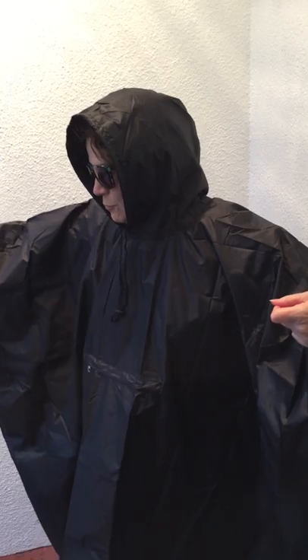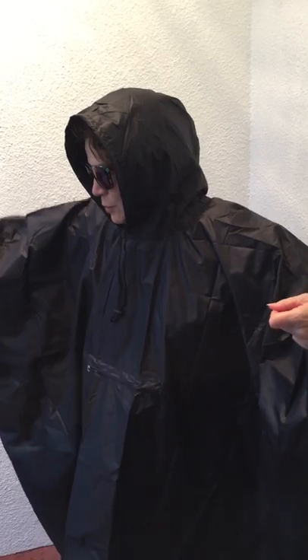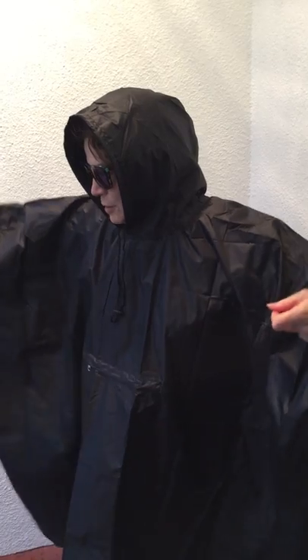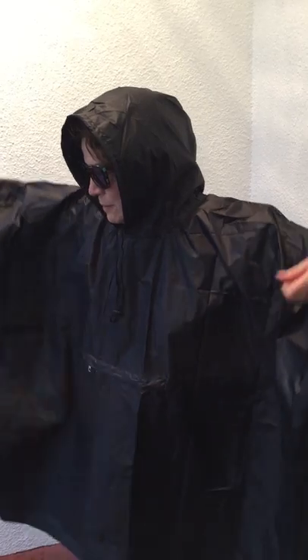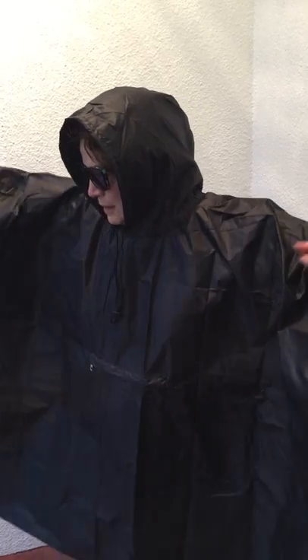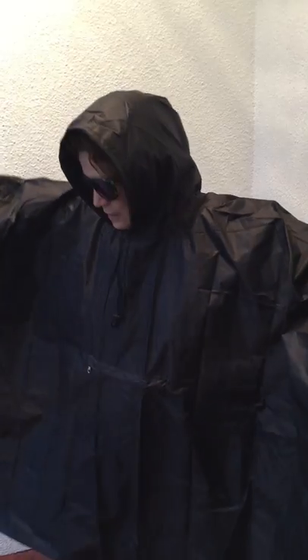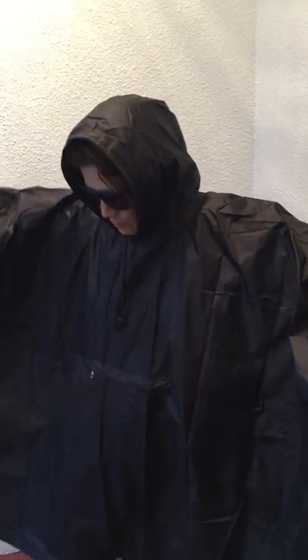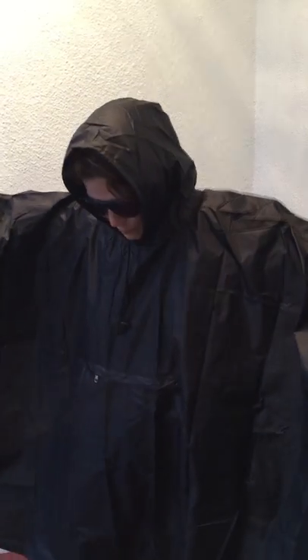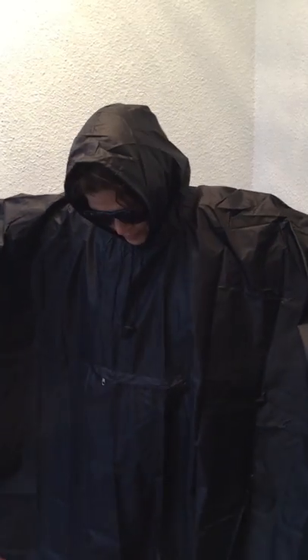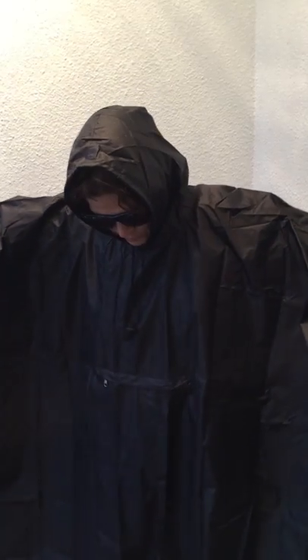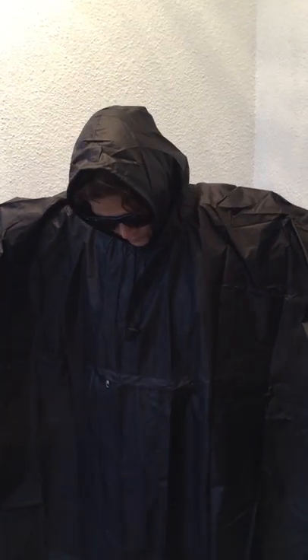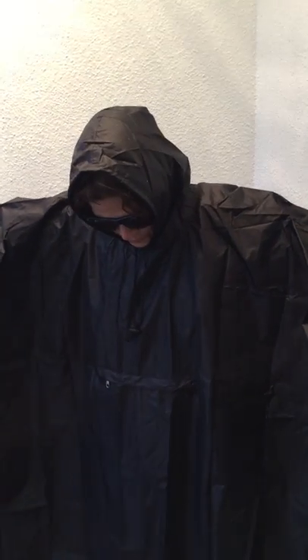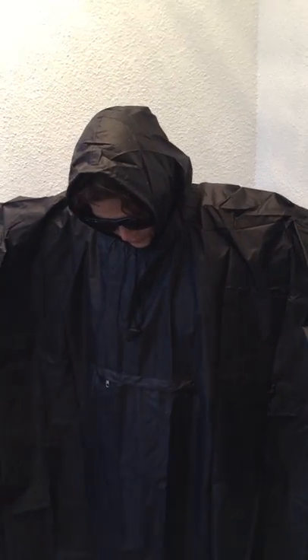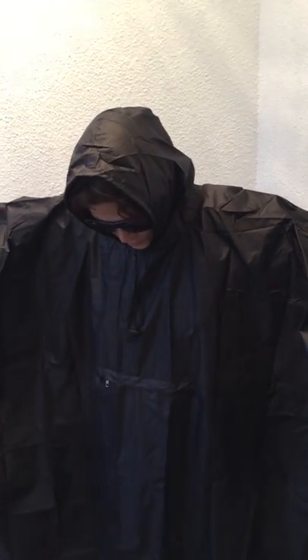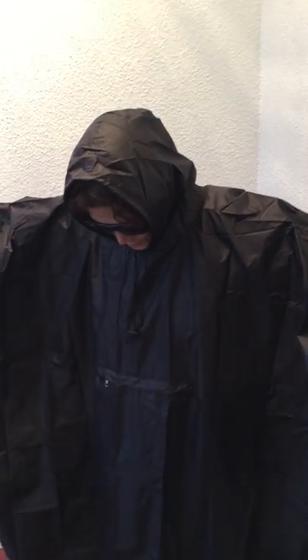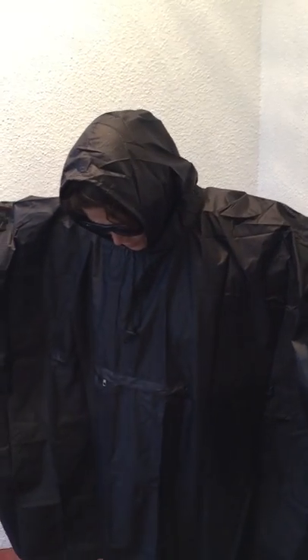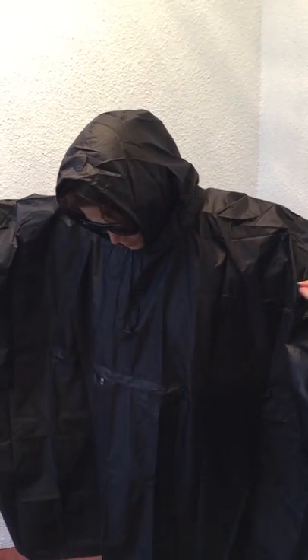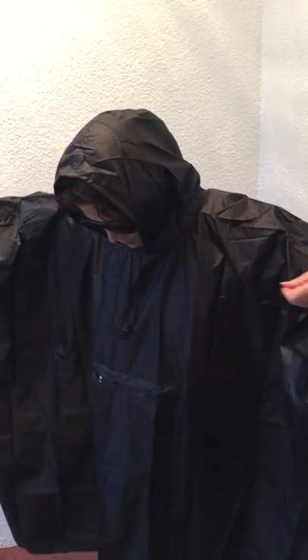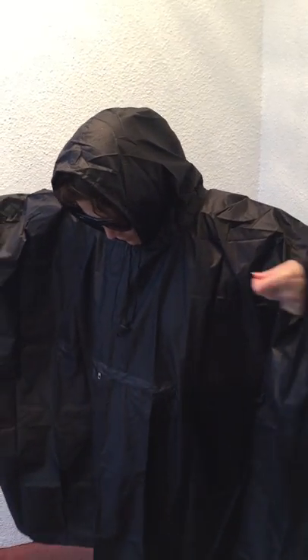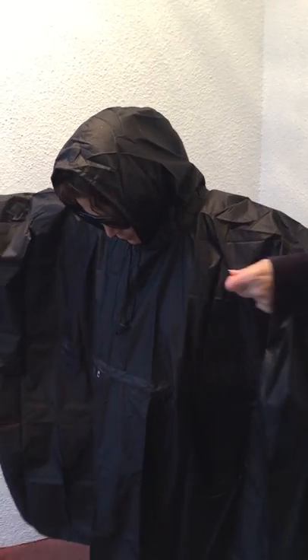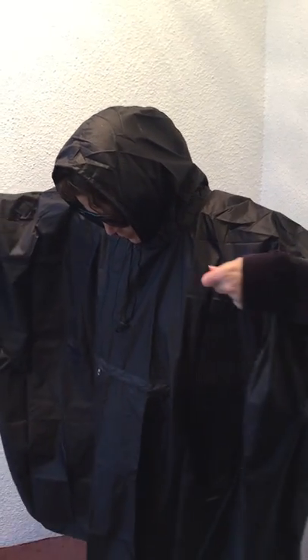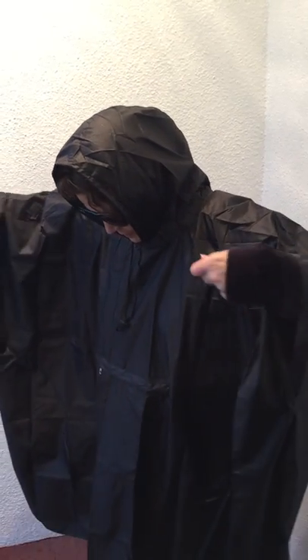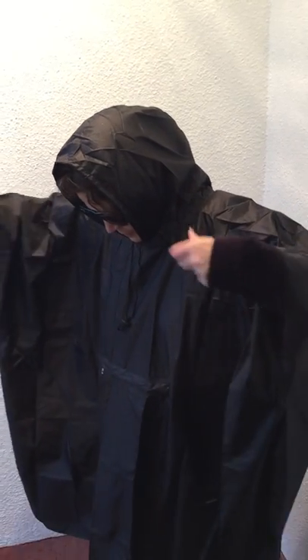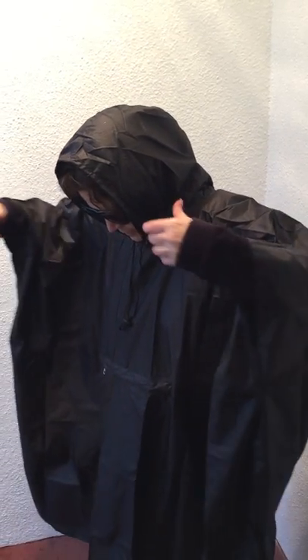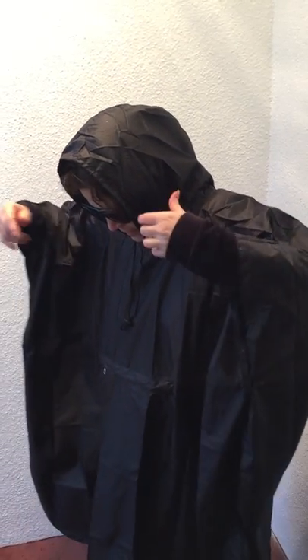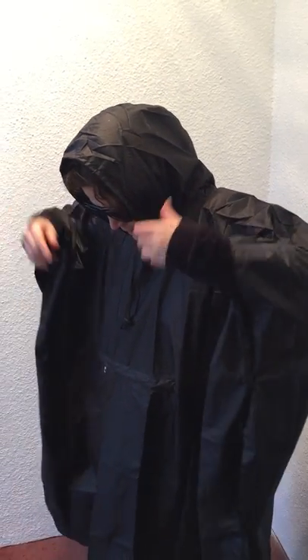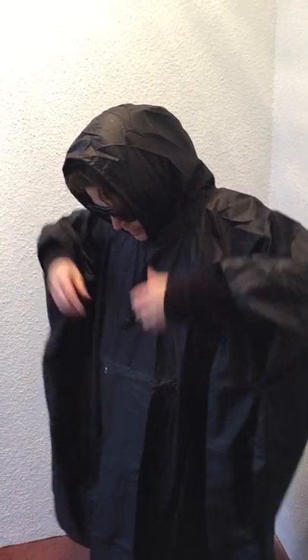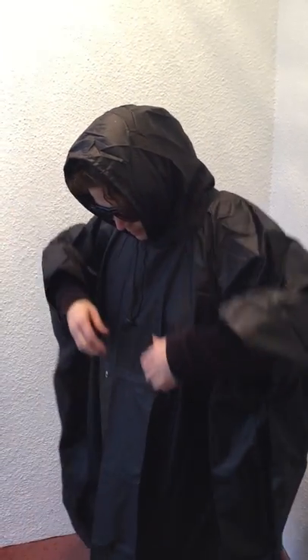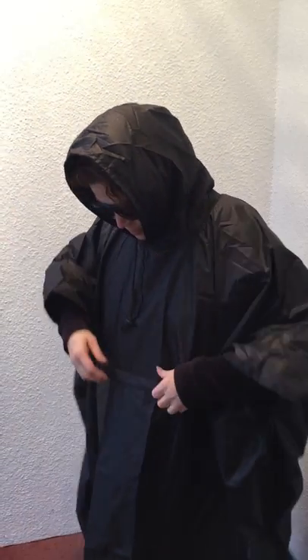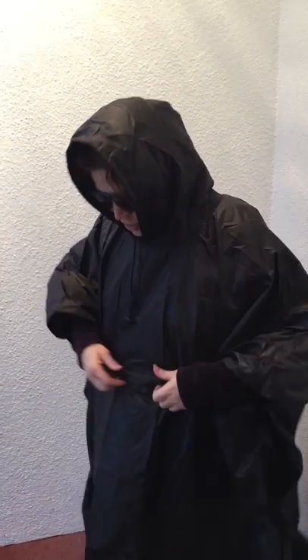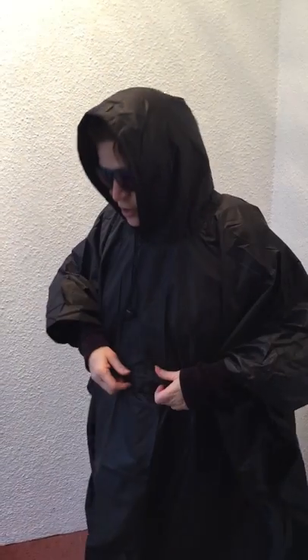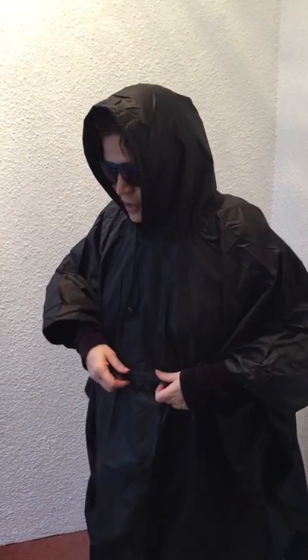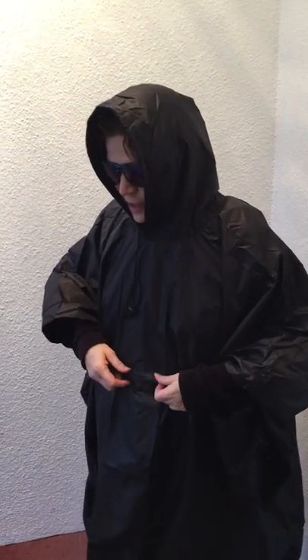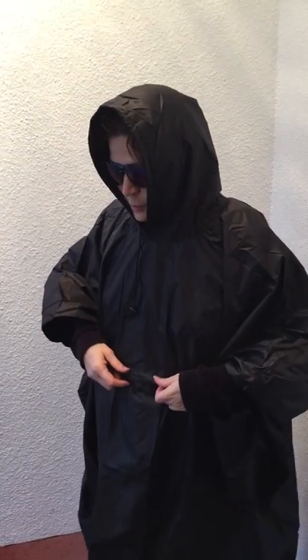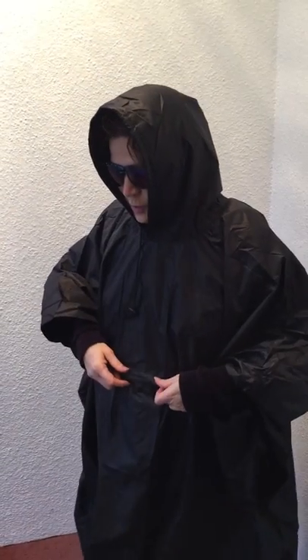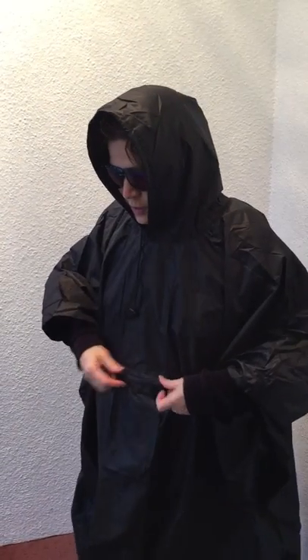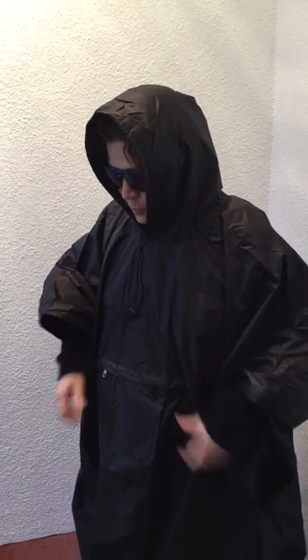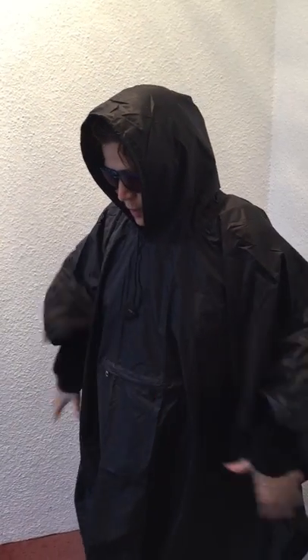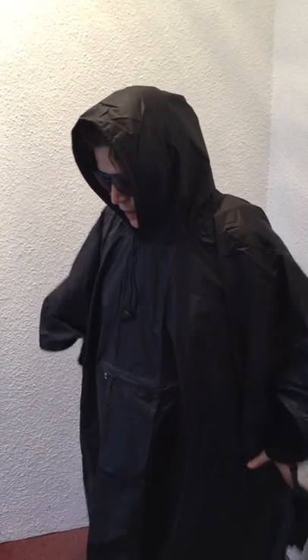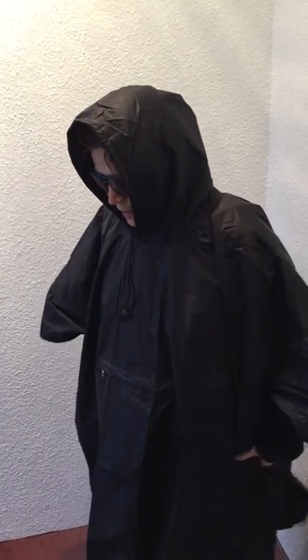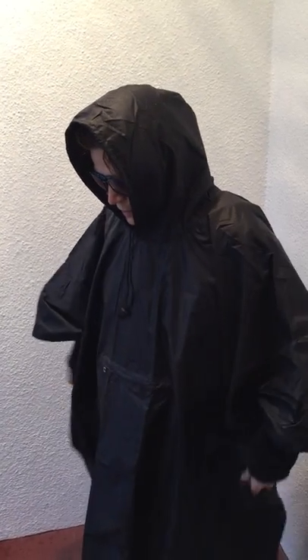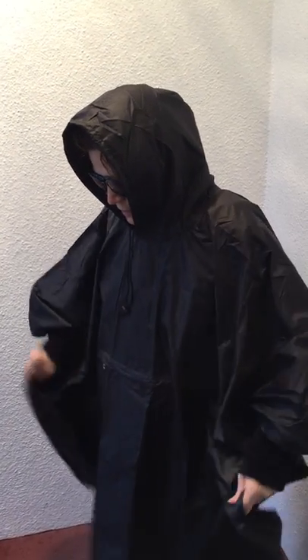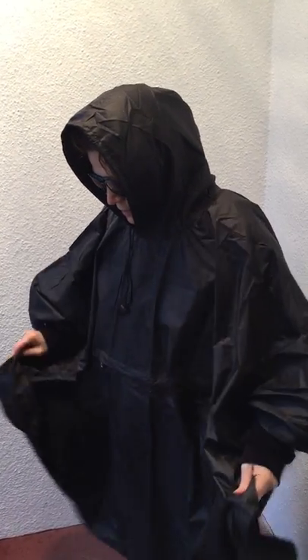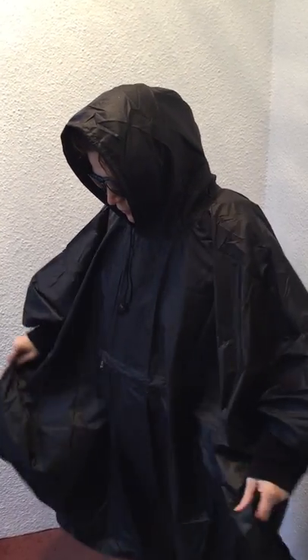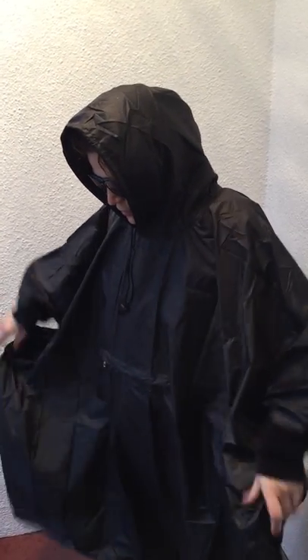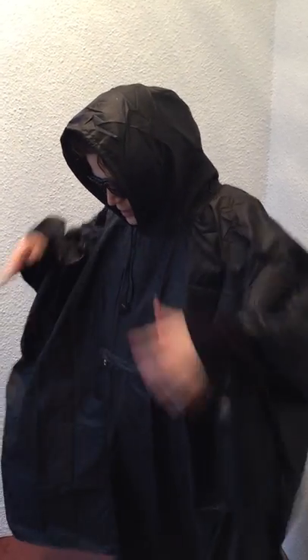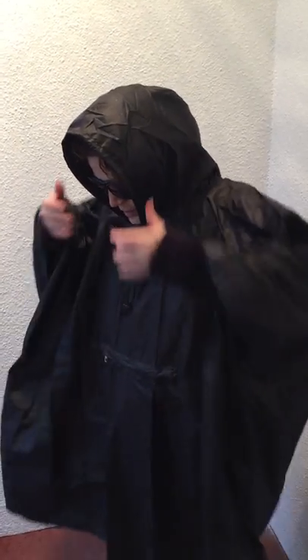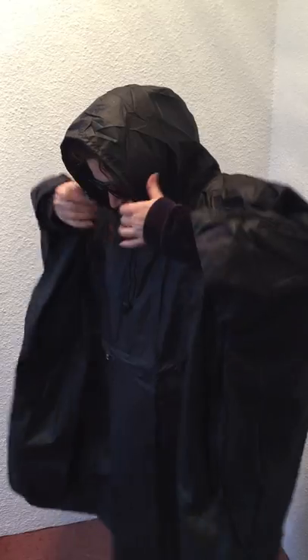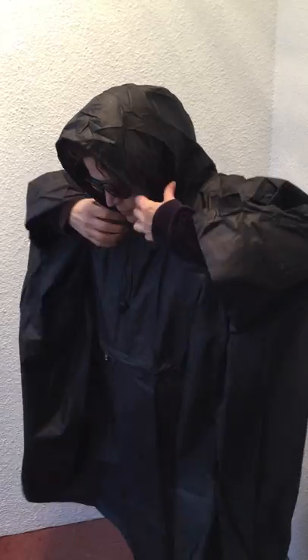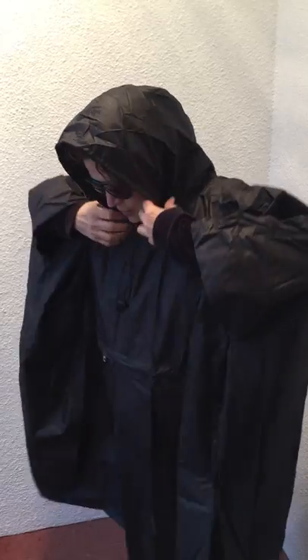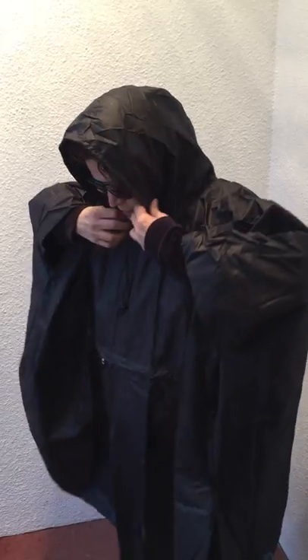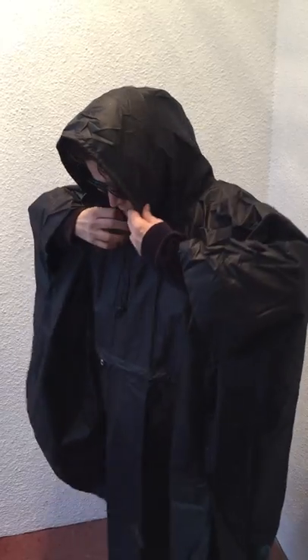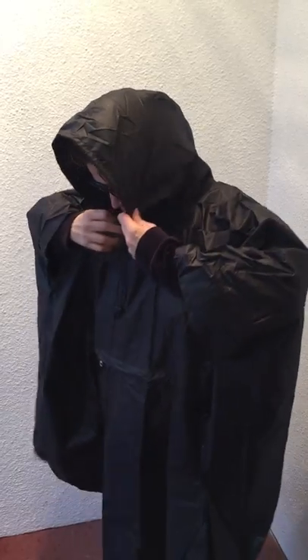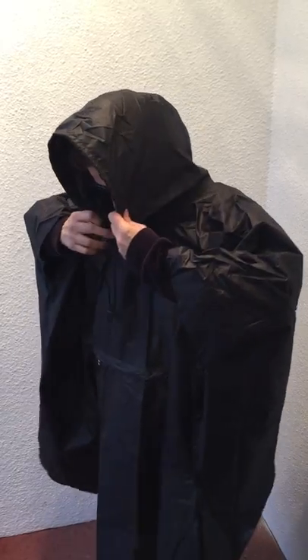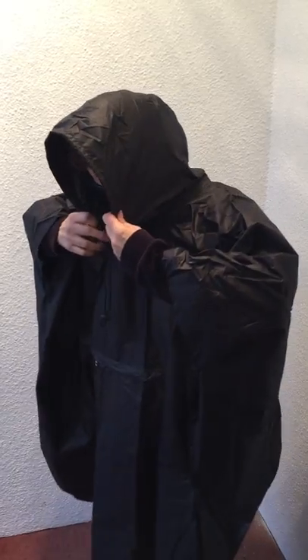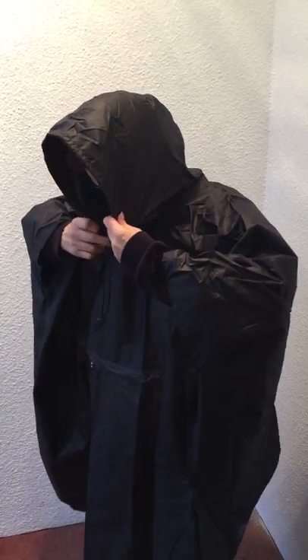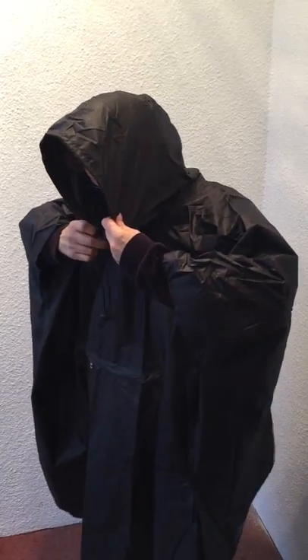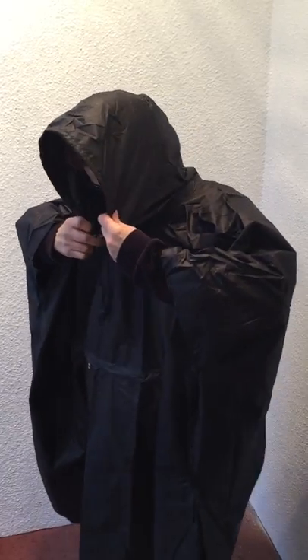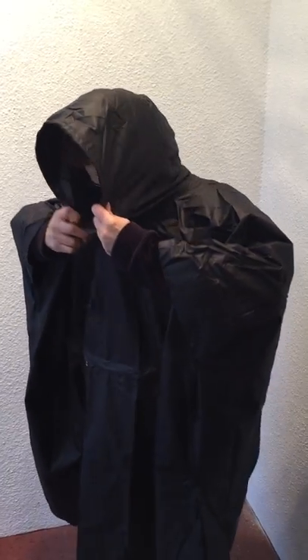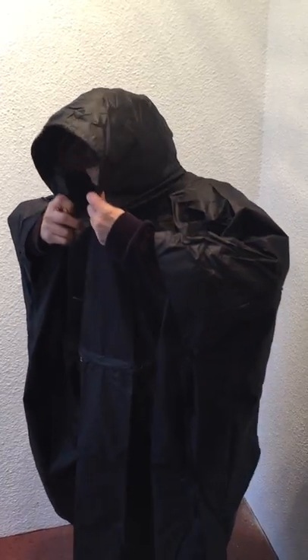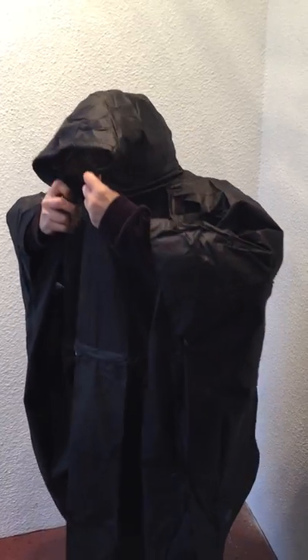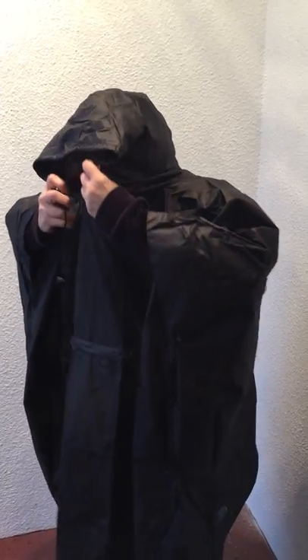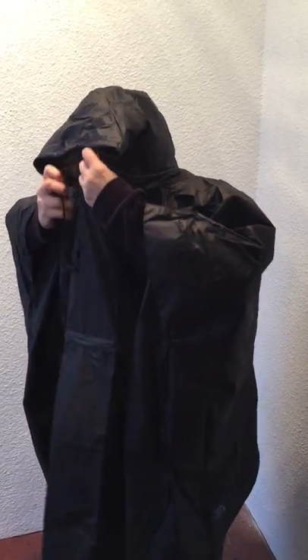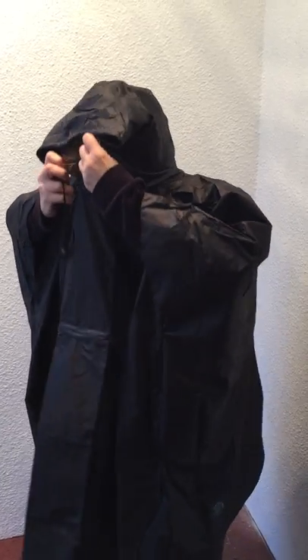I'm wearing my rain poncho for women. I'm going to show you how to put it away. First thing you want to do is take it off.